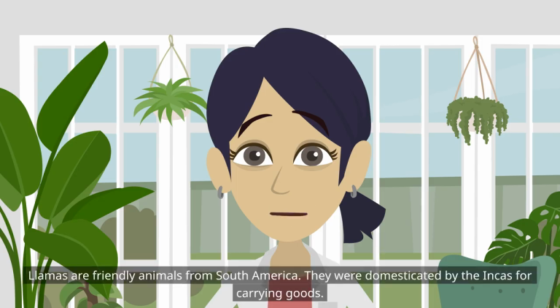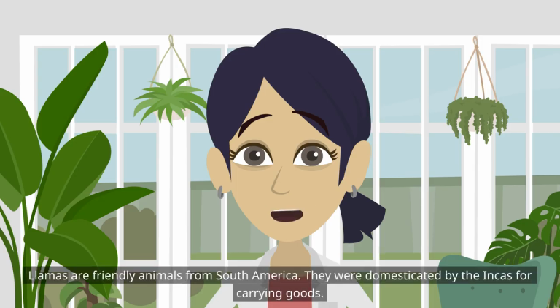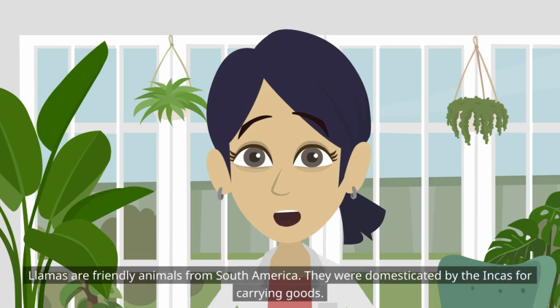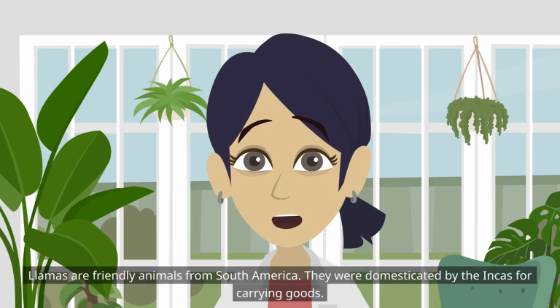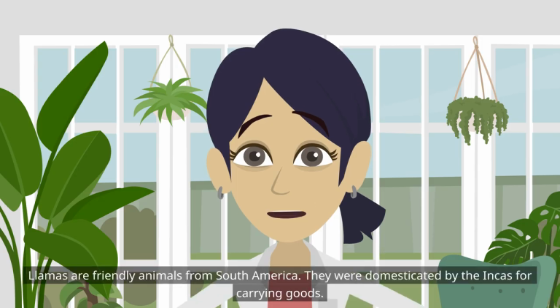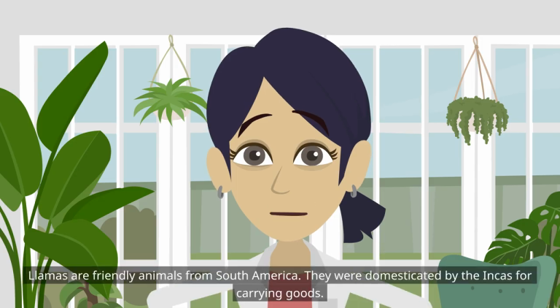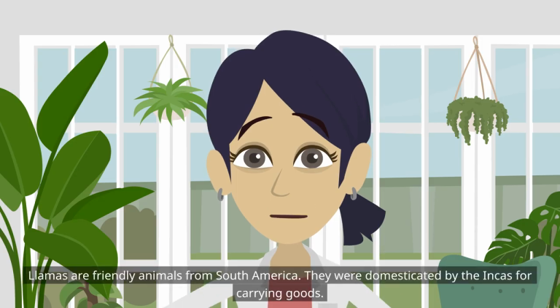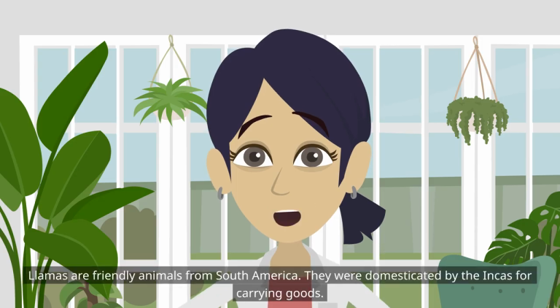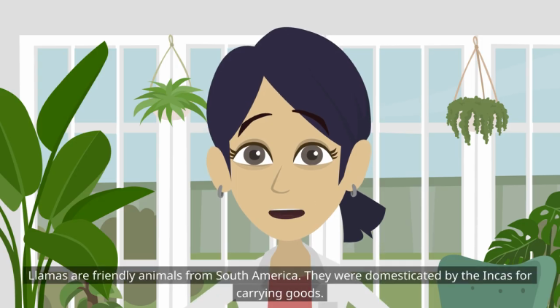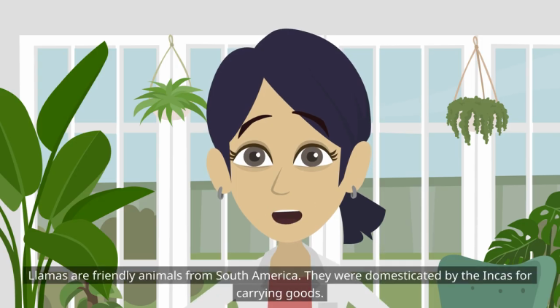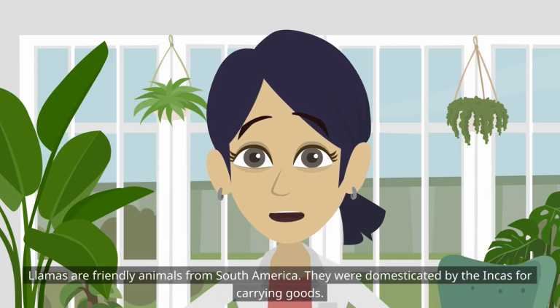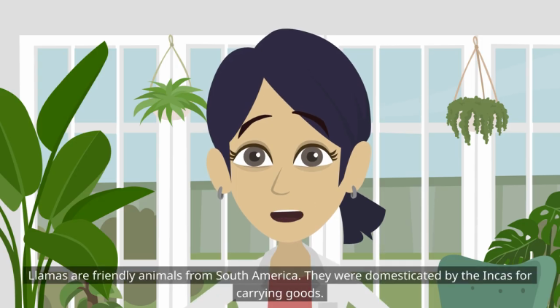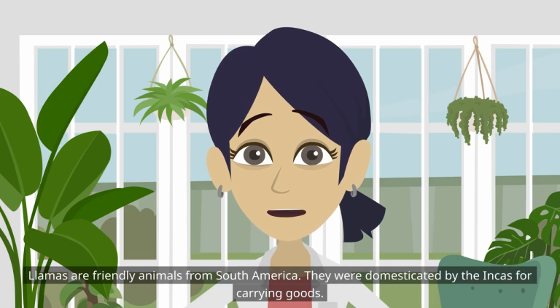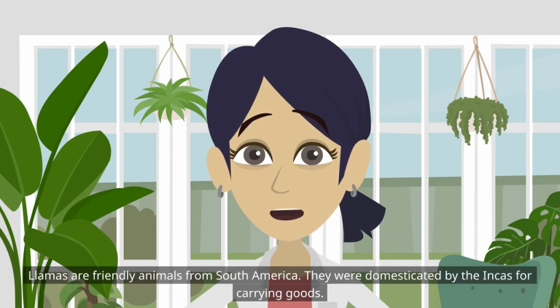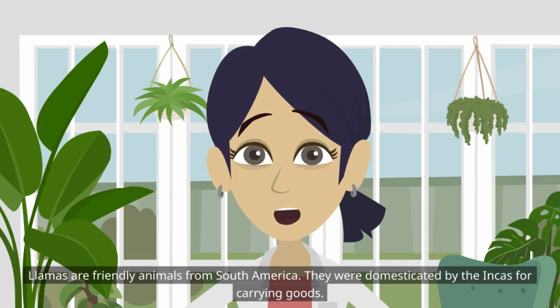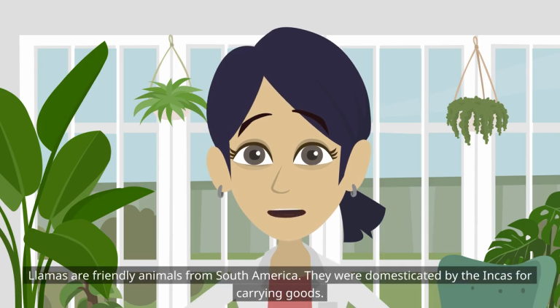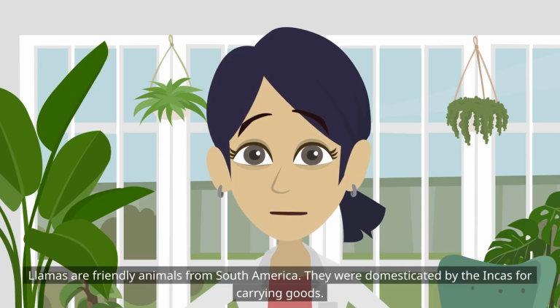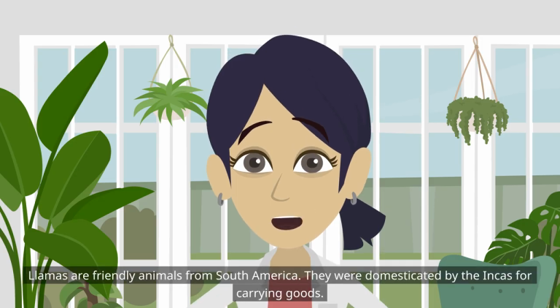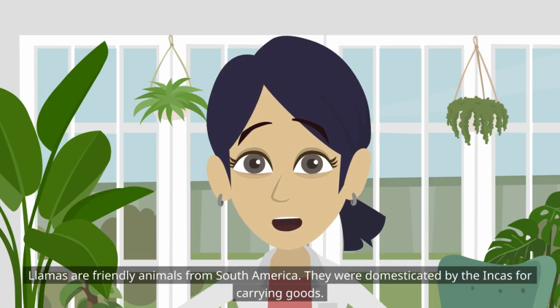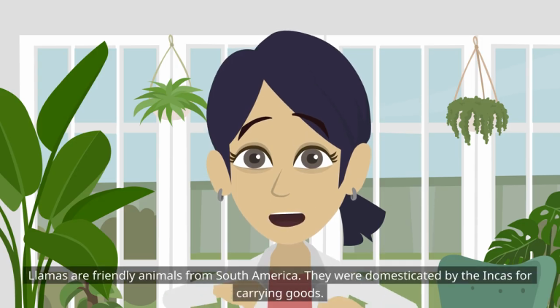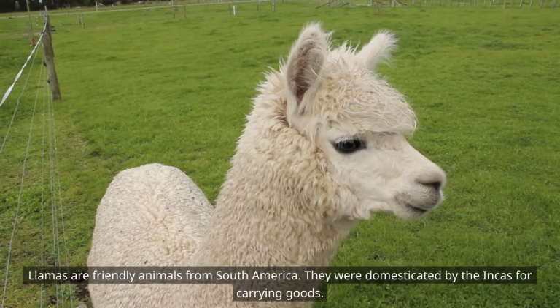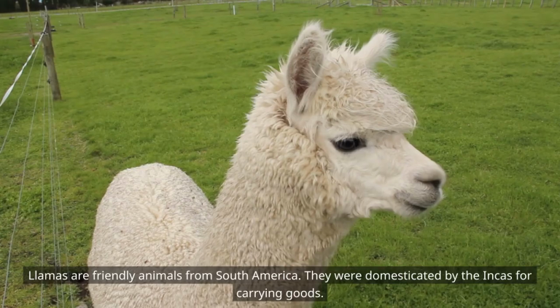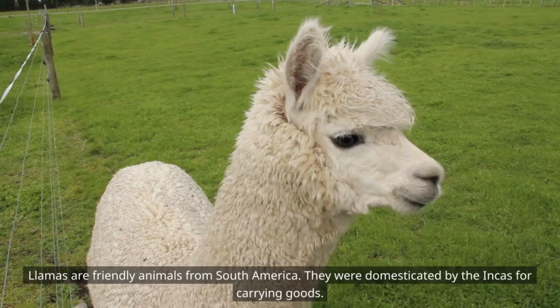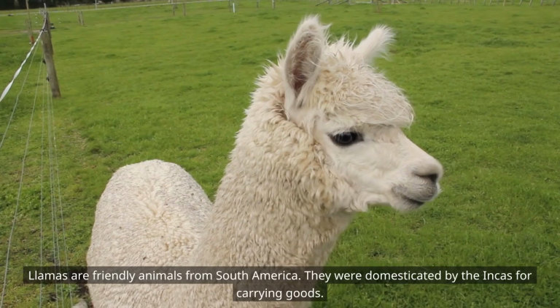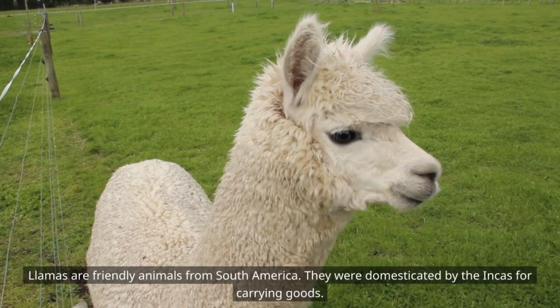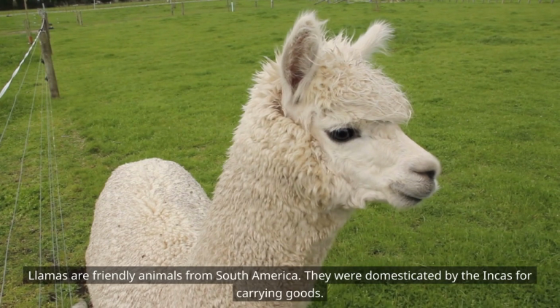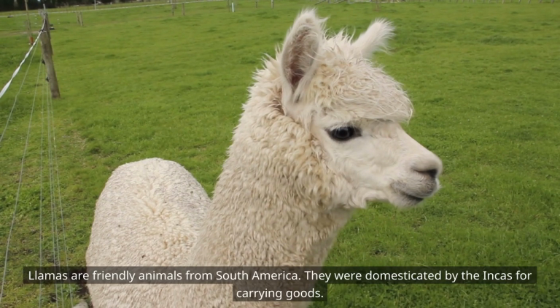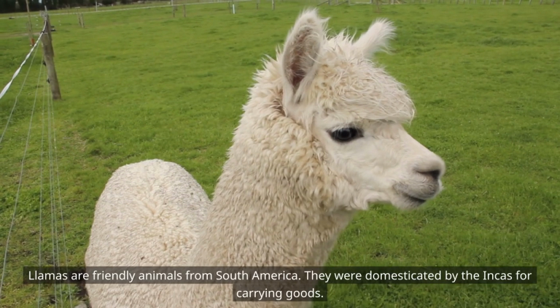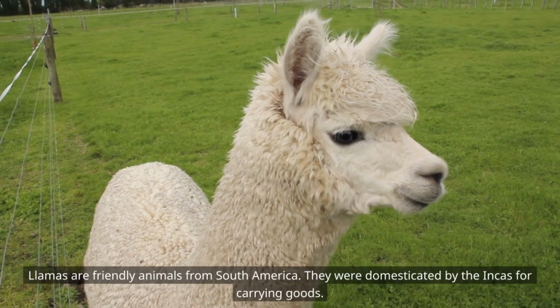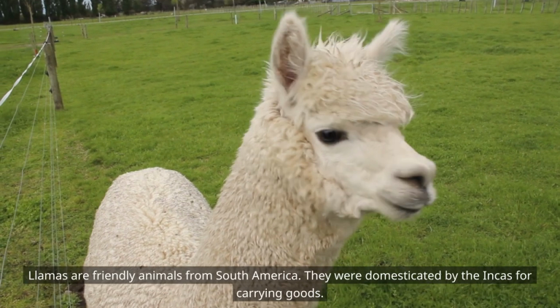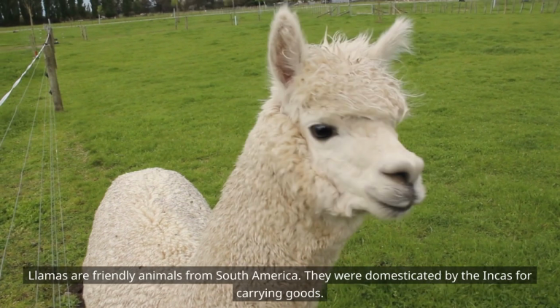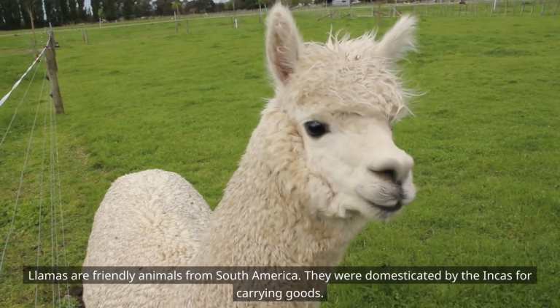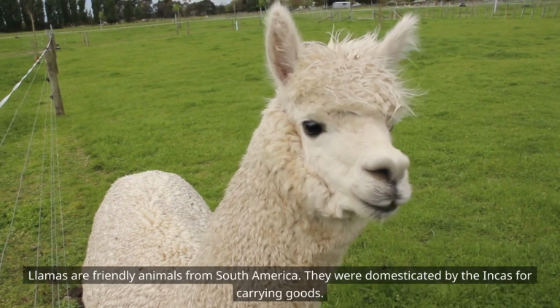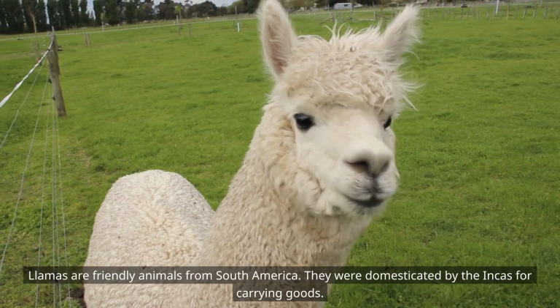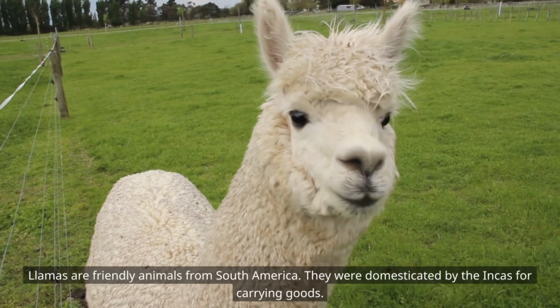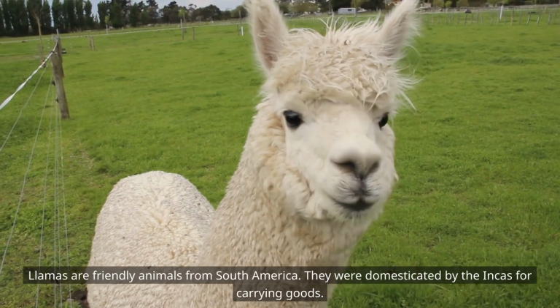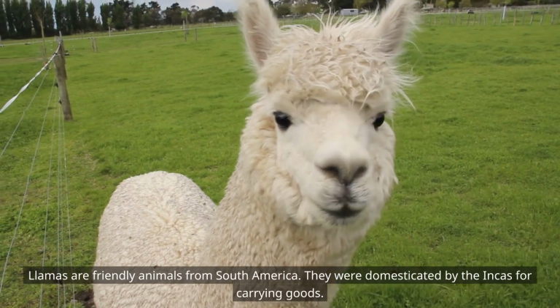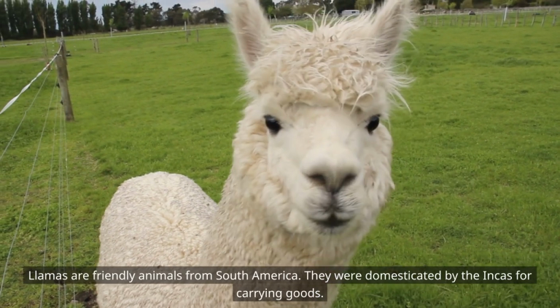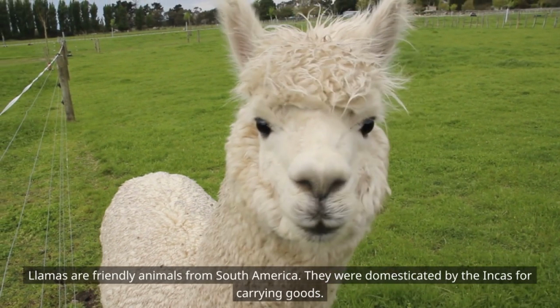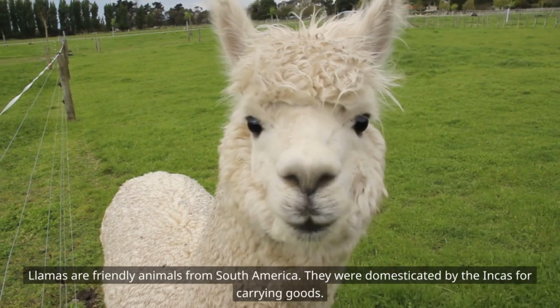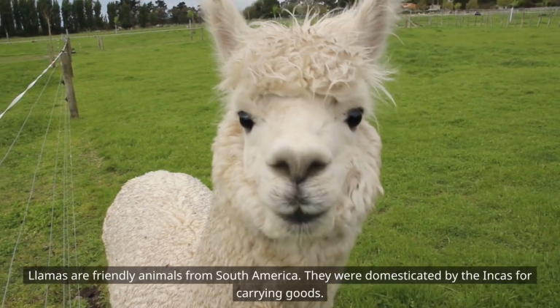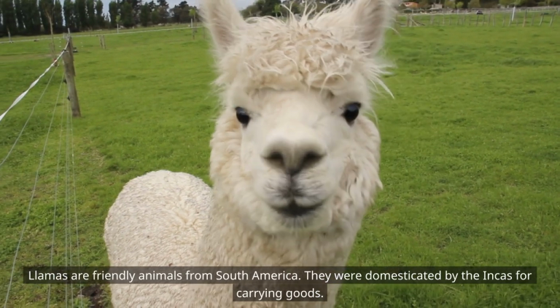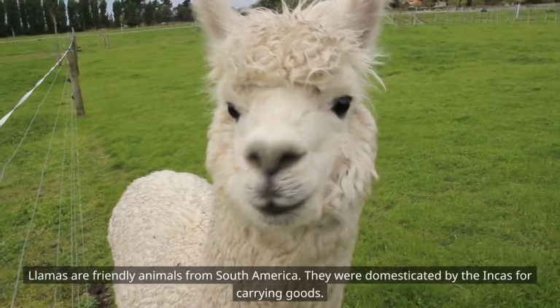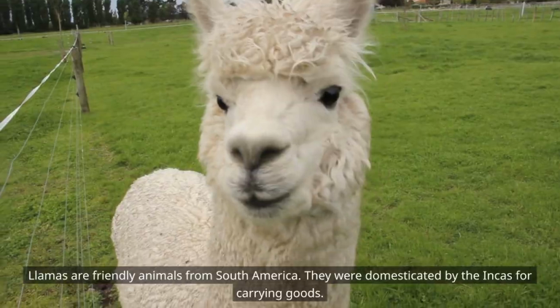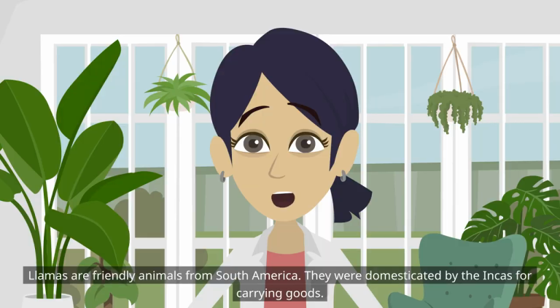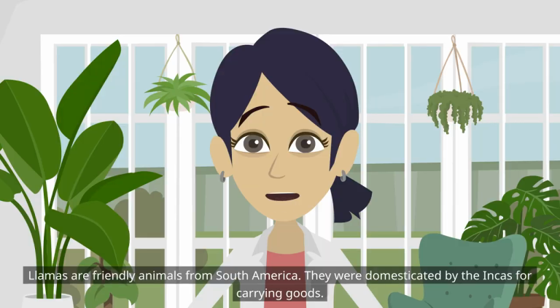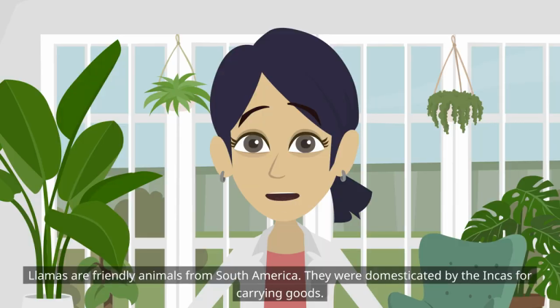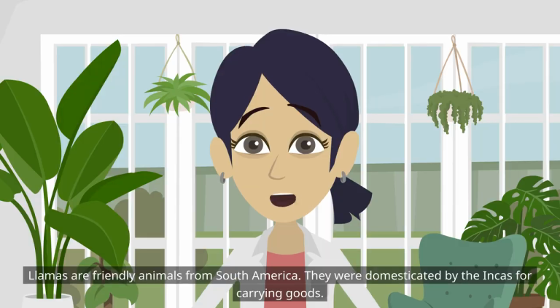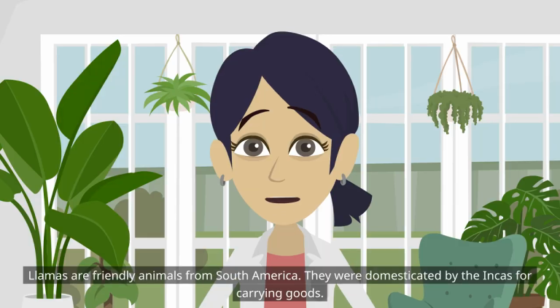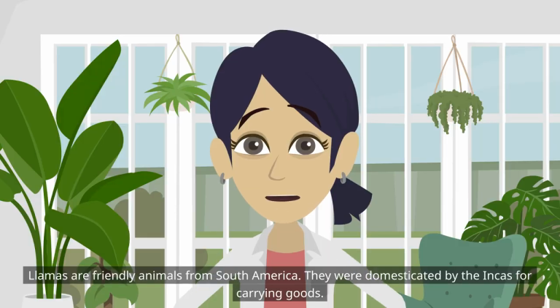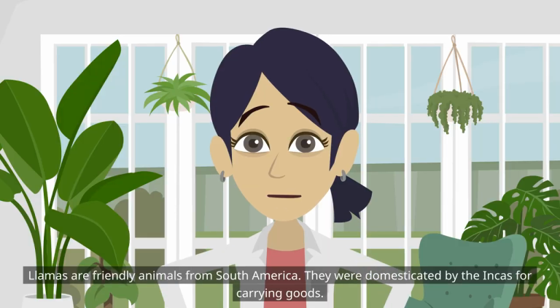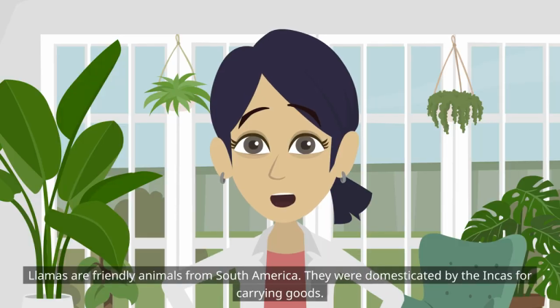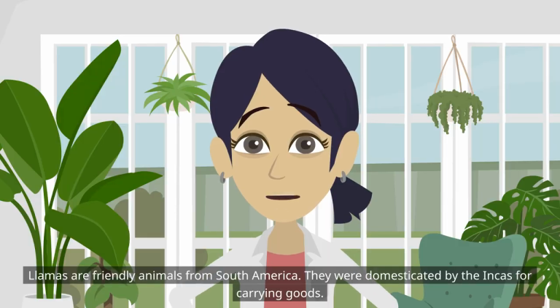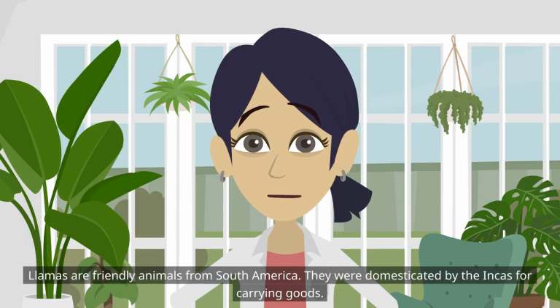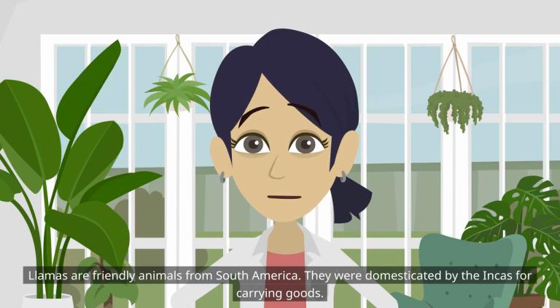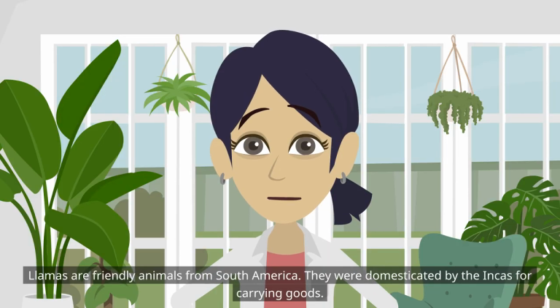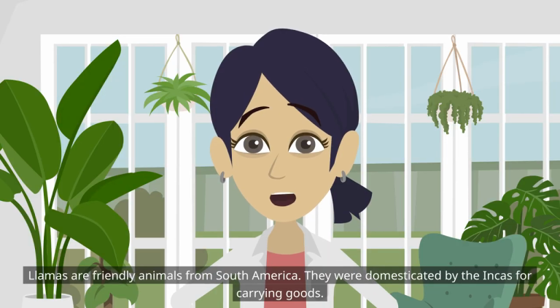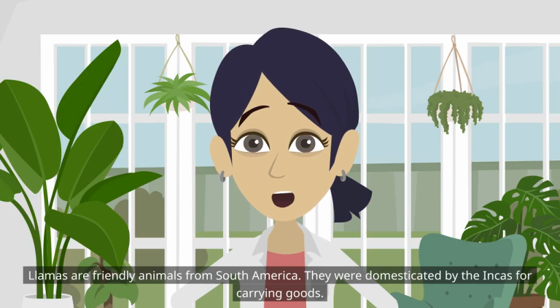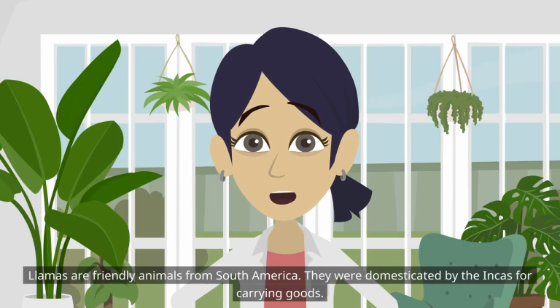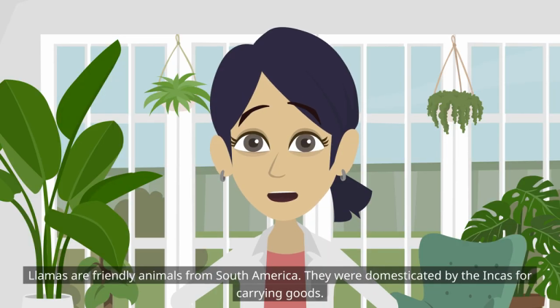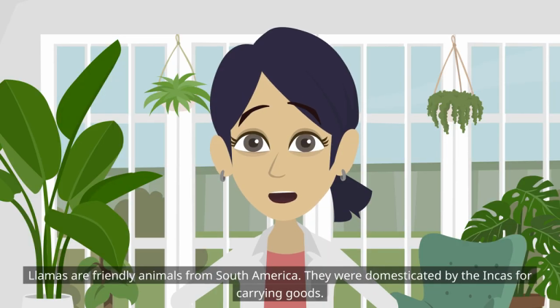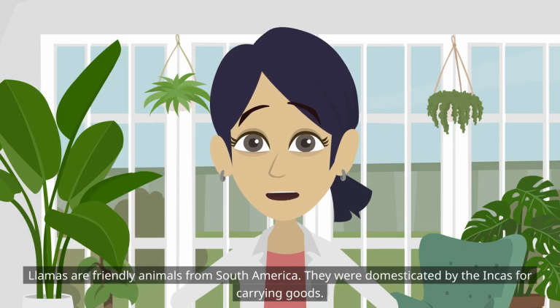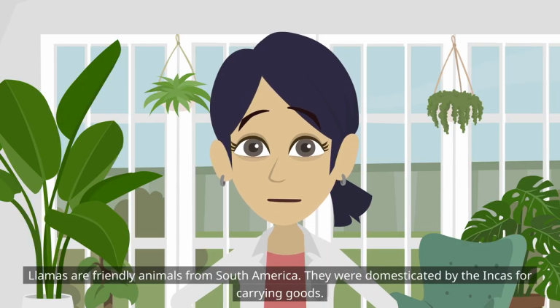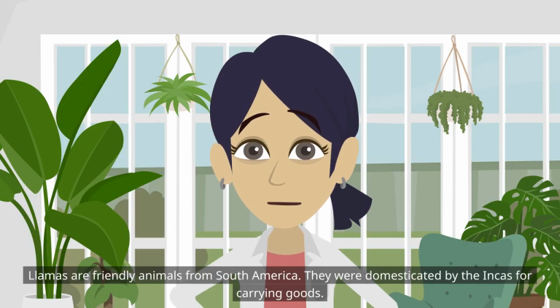Llamas are friendly animals from South America. They were domesticated by the Incas for carrying goods.